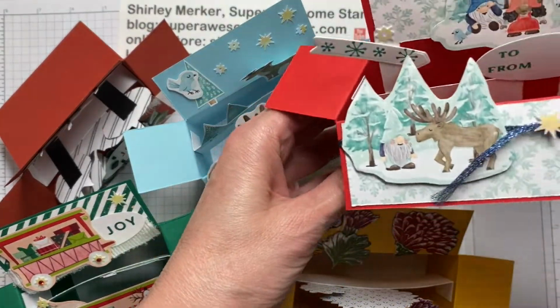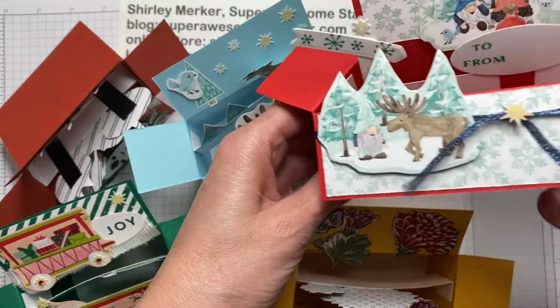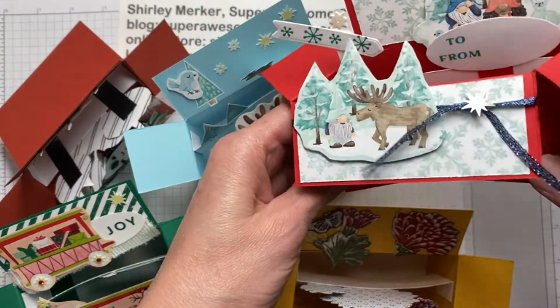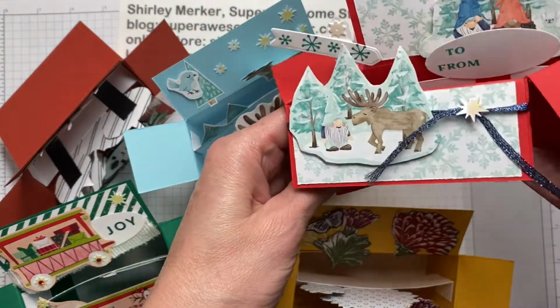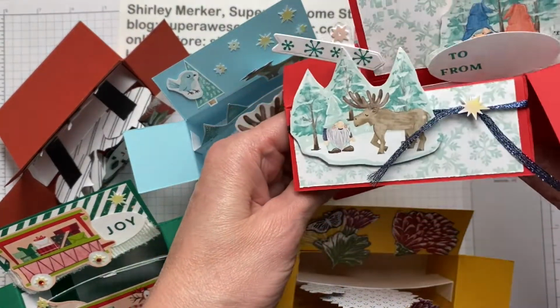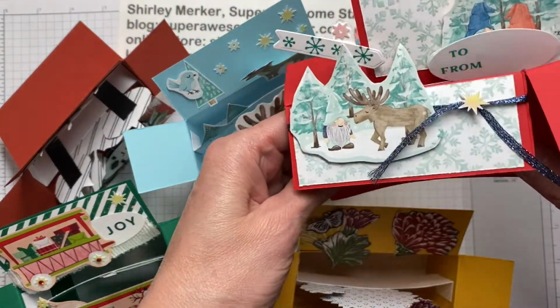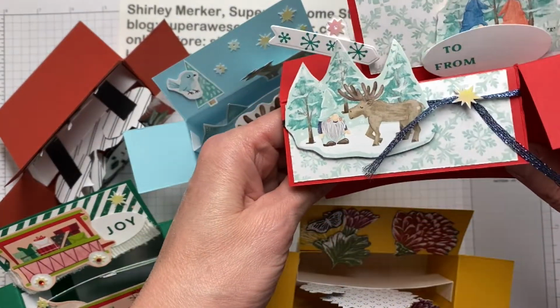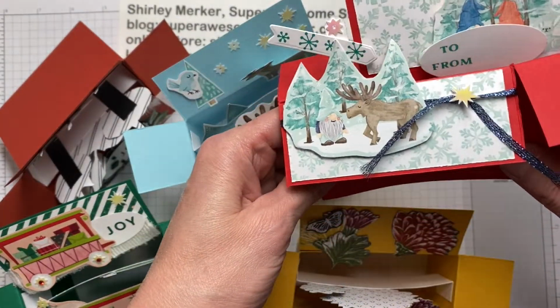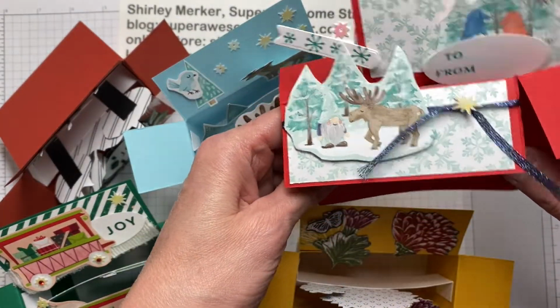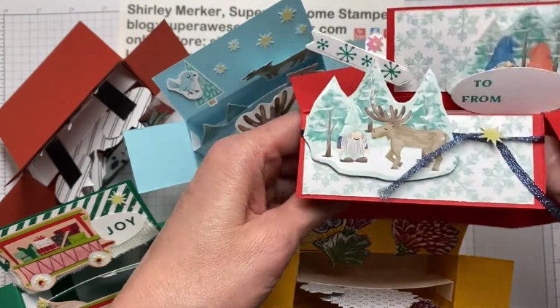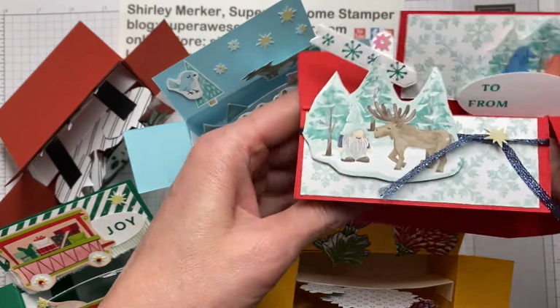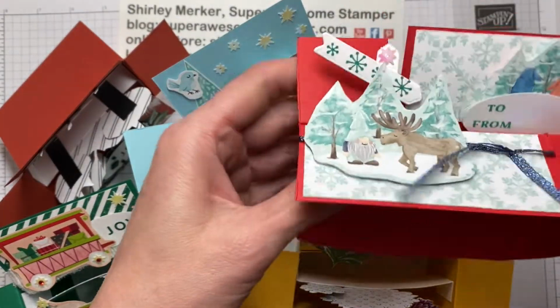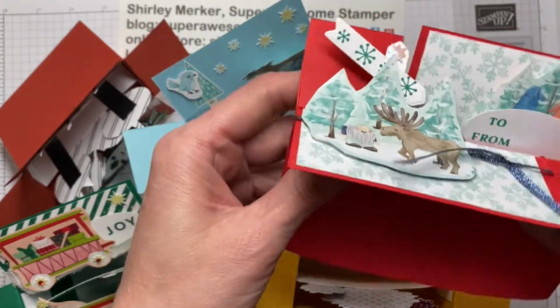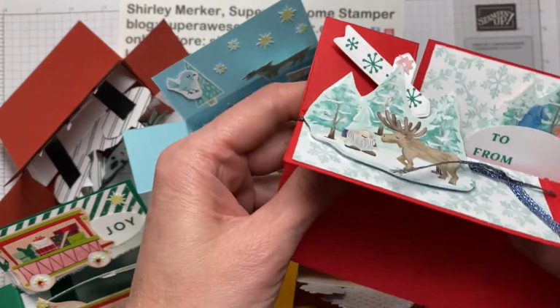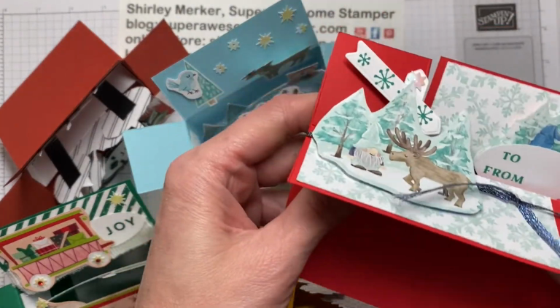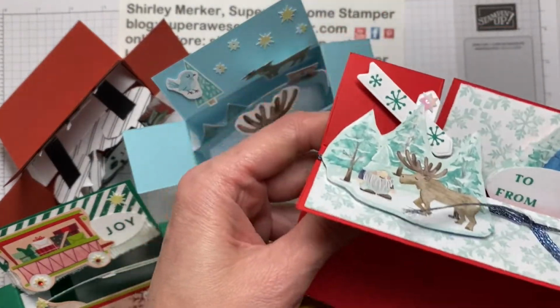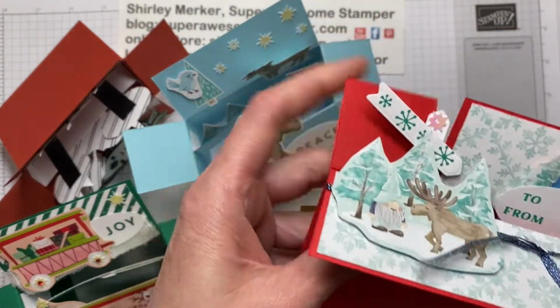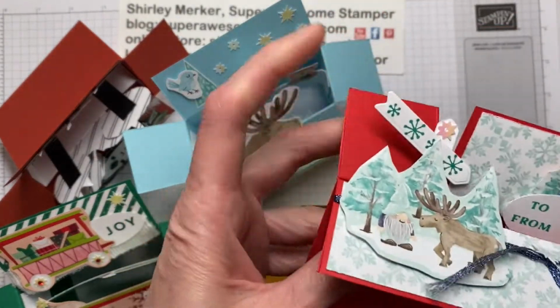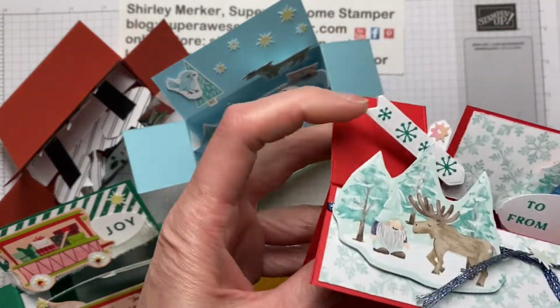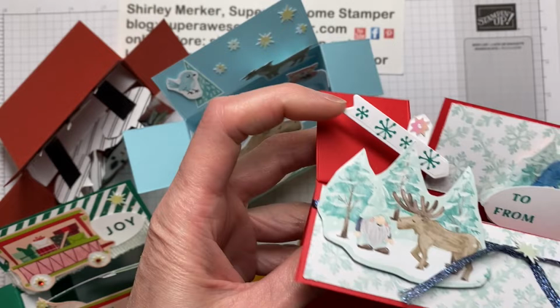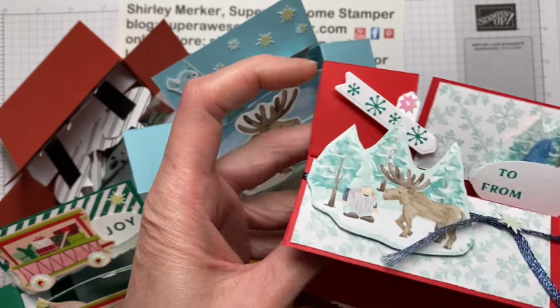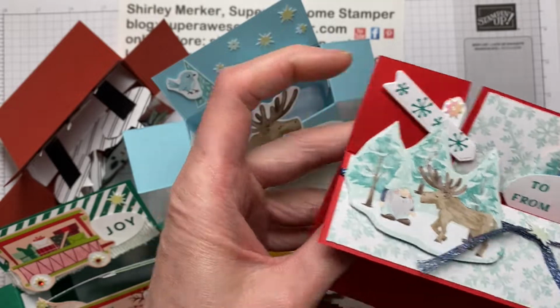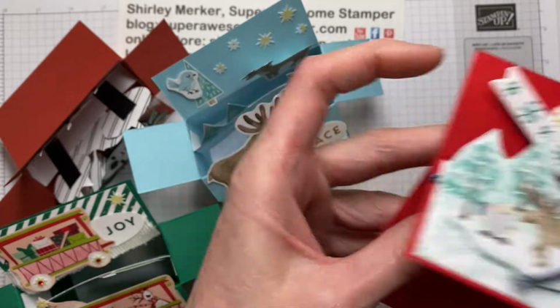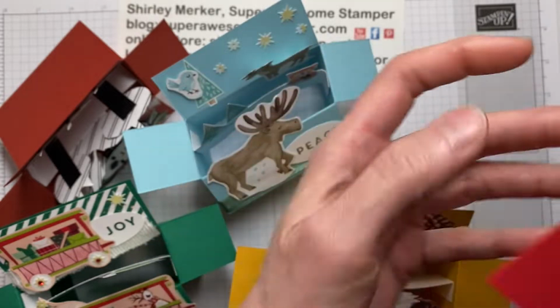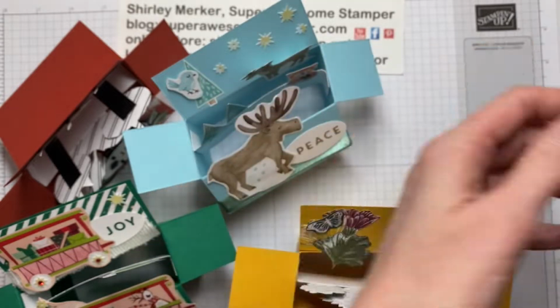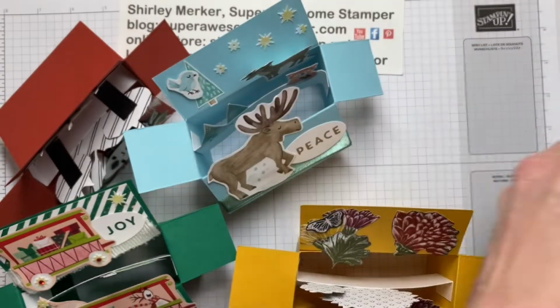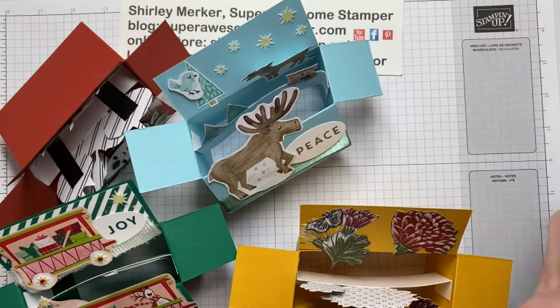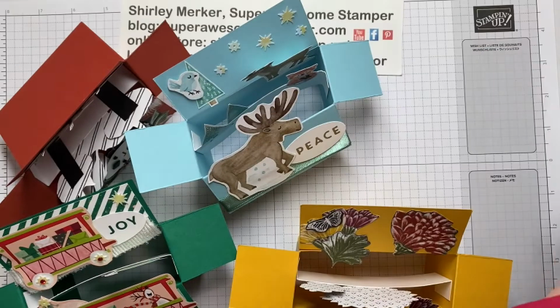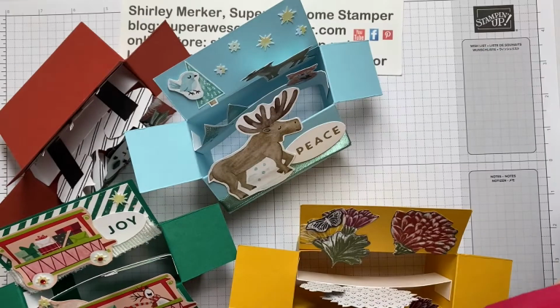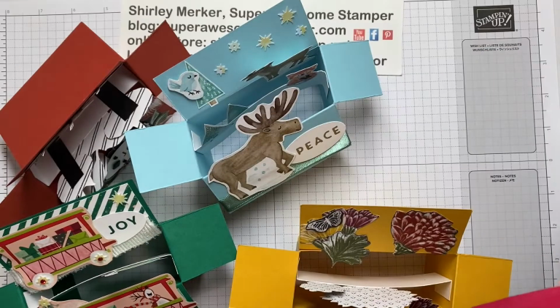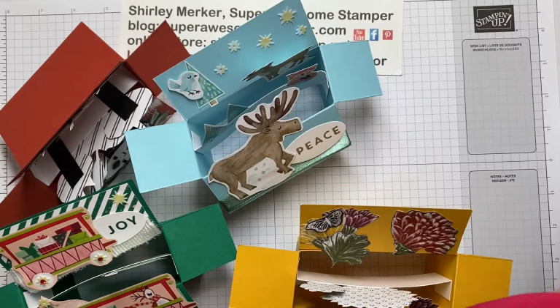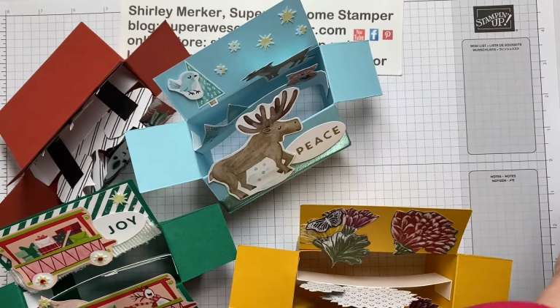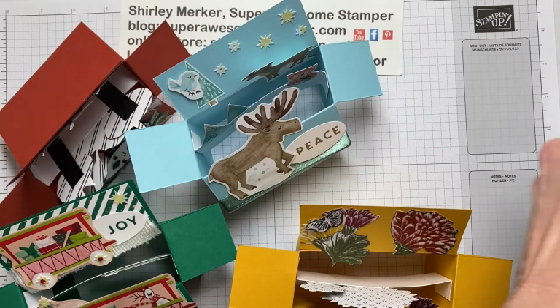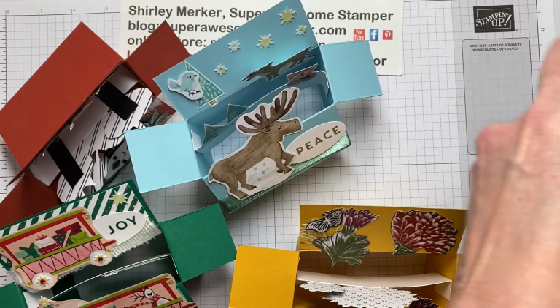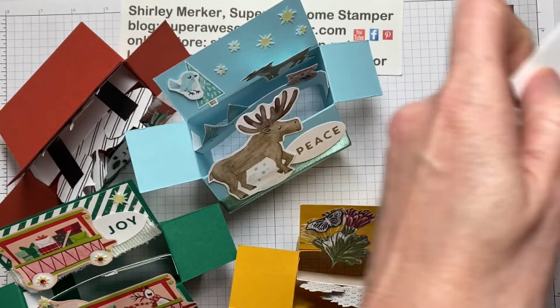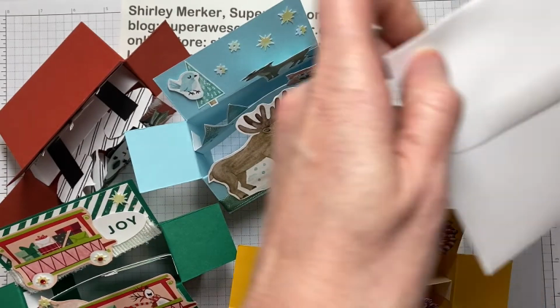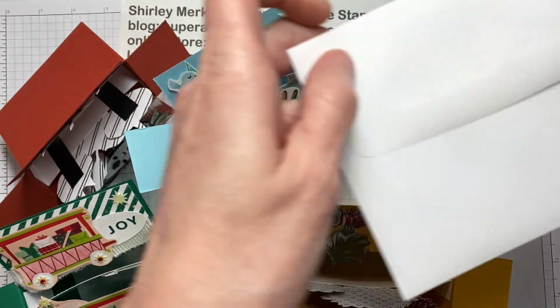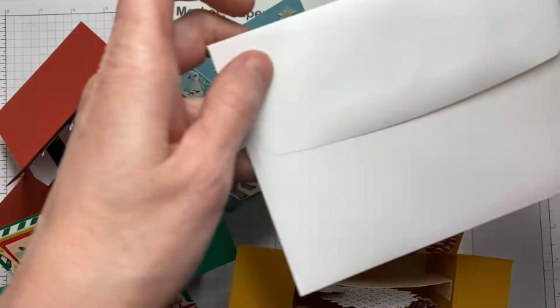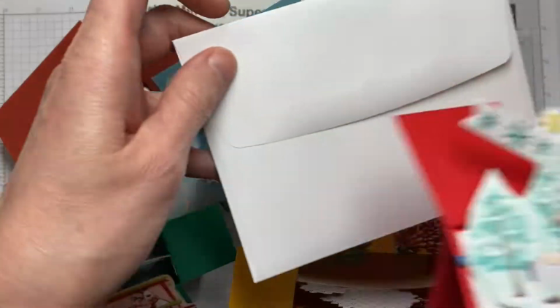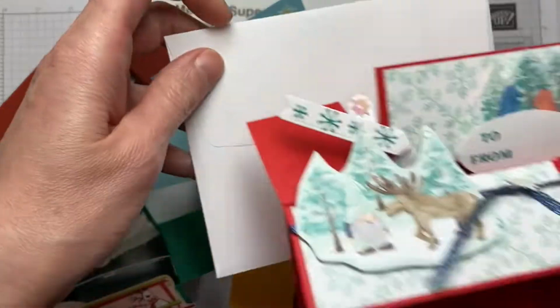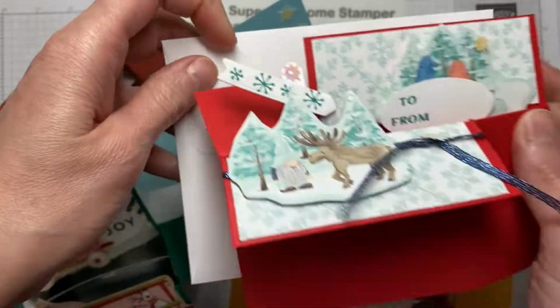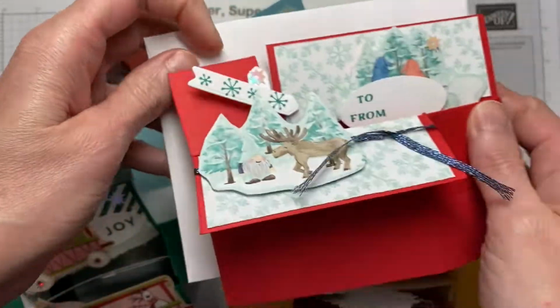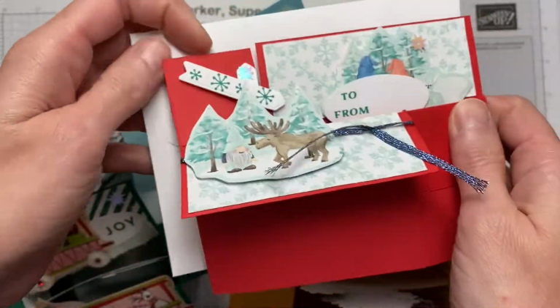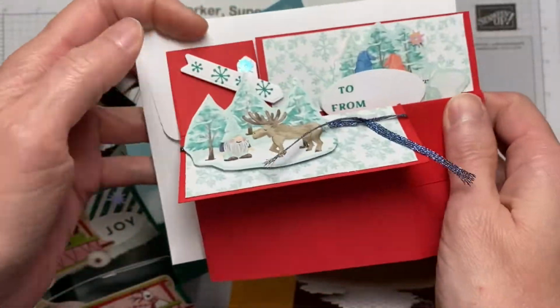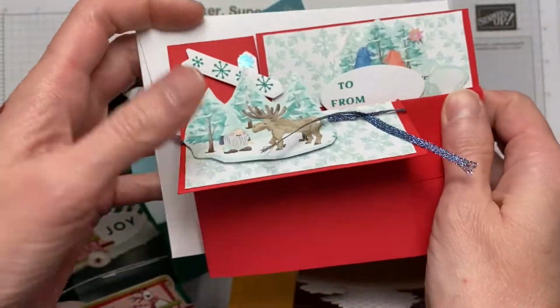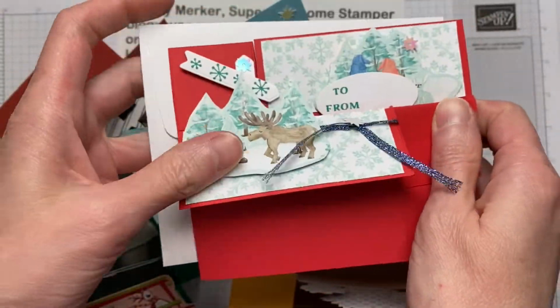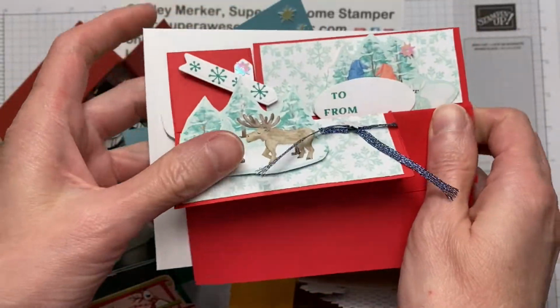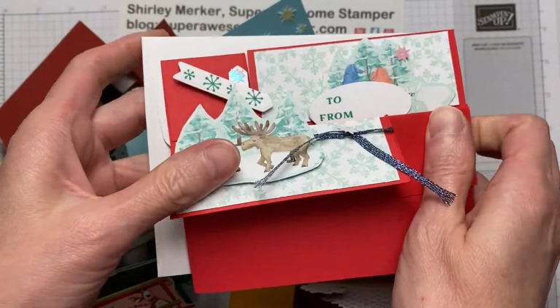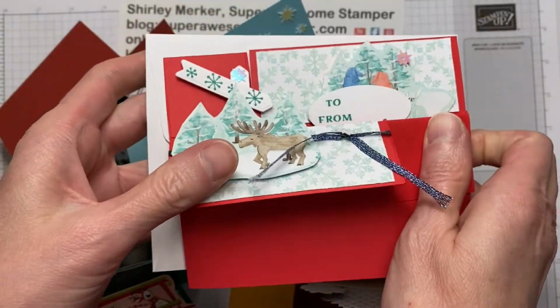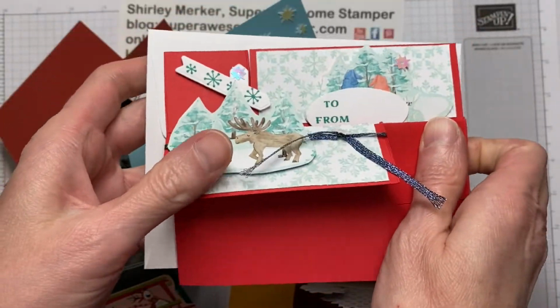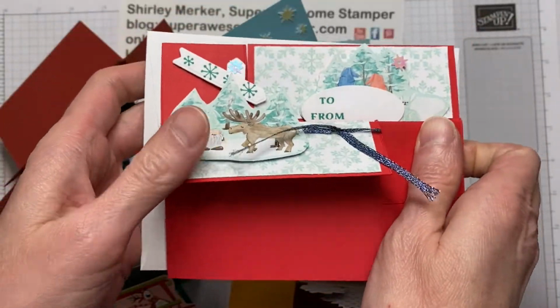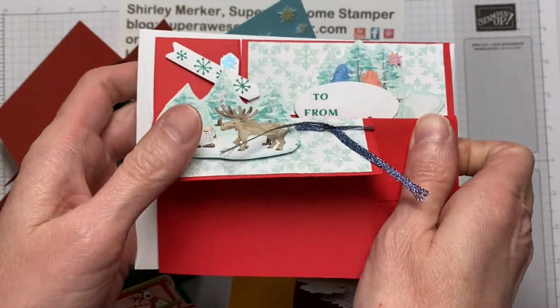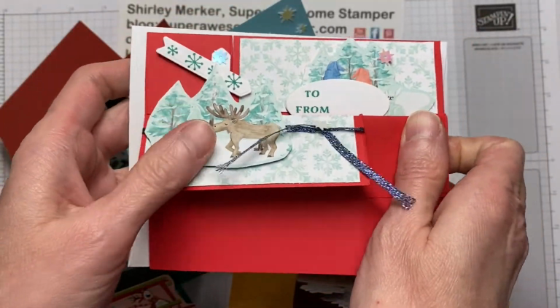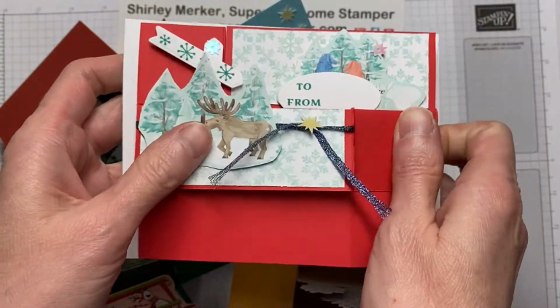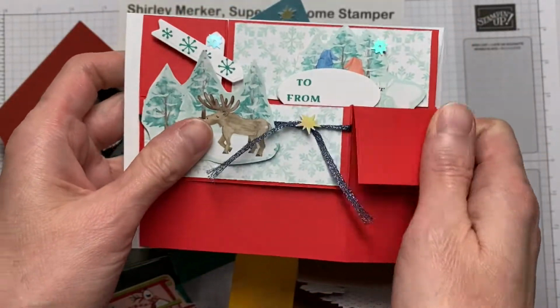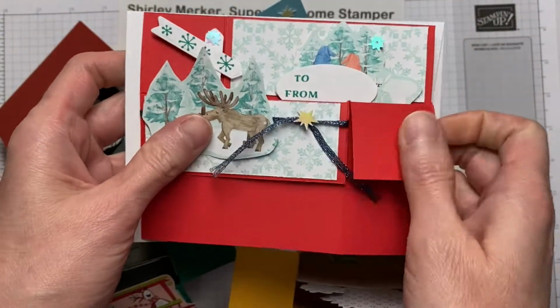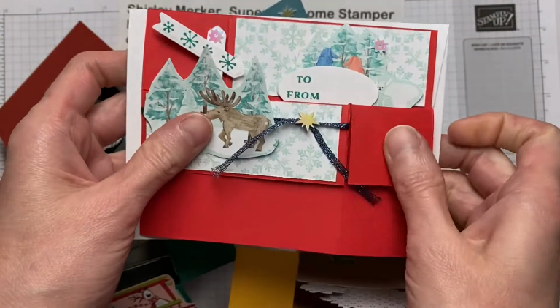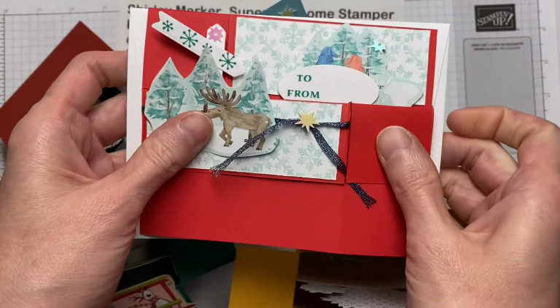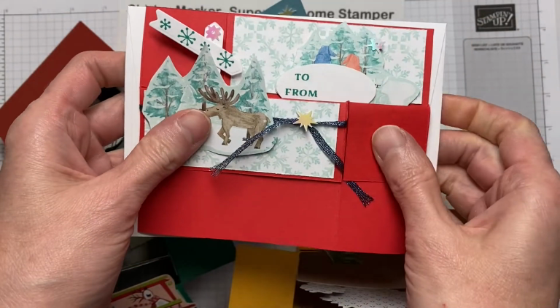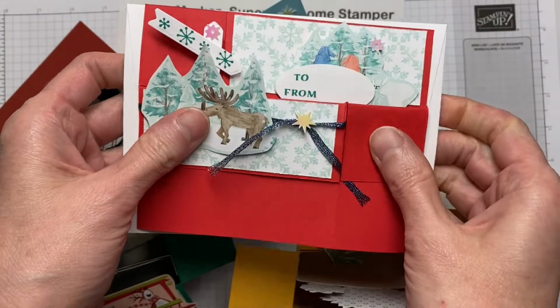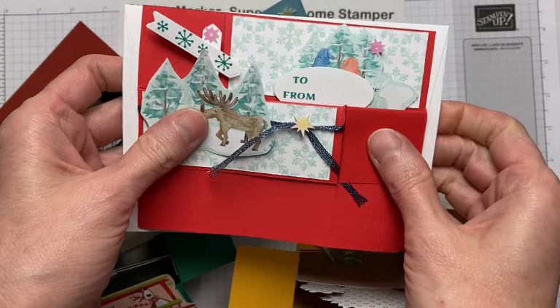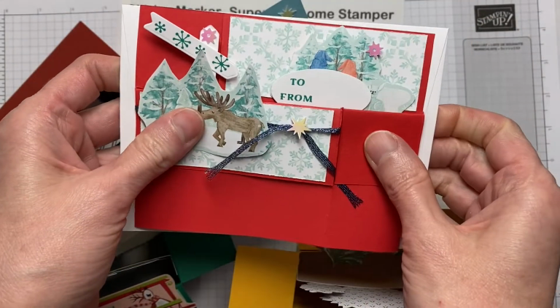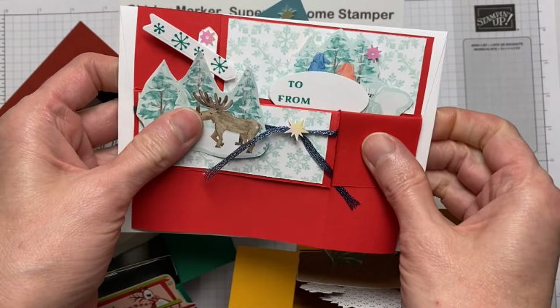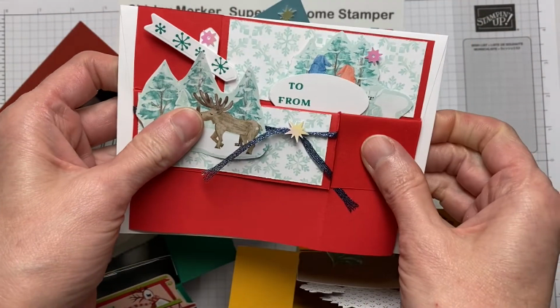So these are called Card in the Box, and once they collapse down, they fit in our regular-sized envelopes.